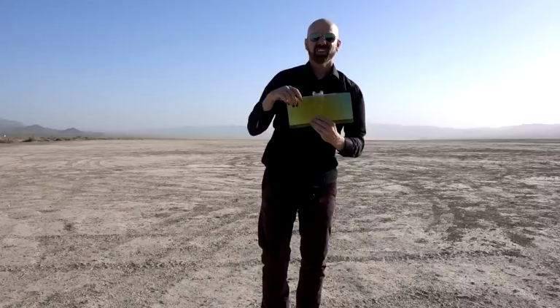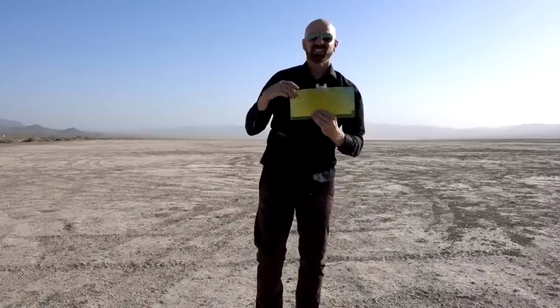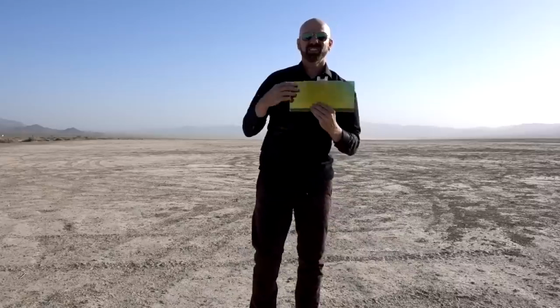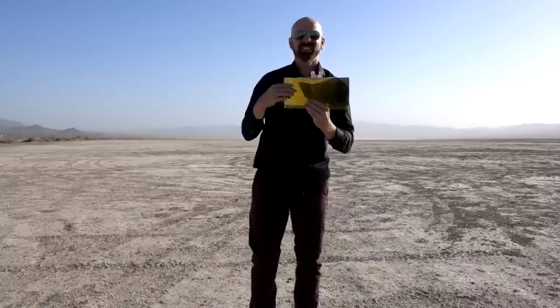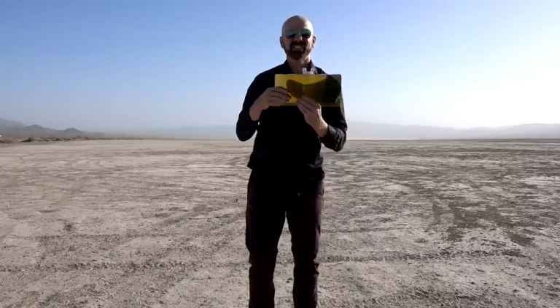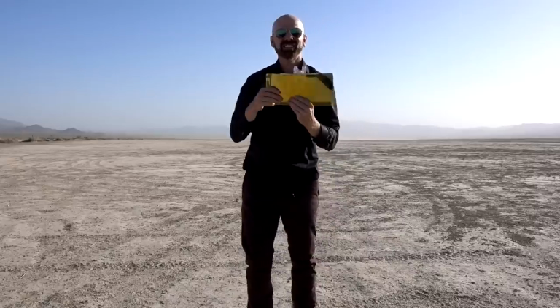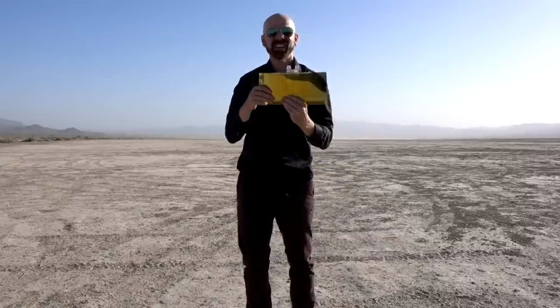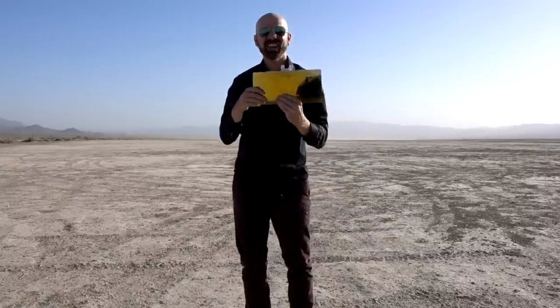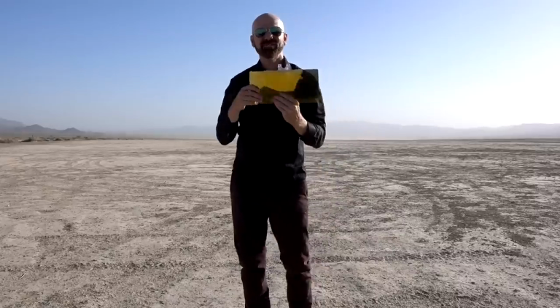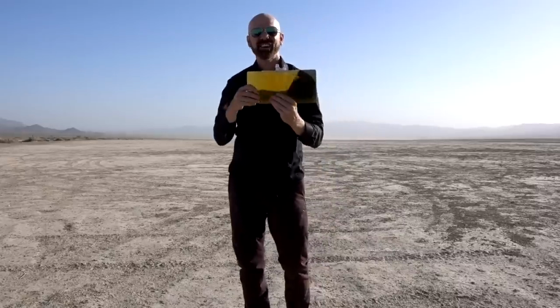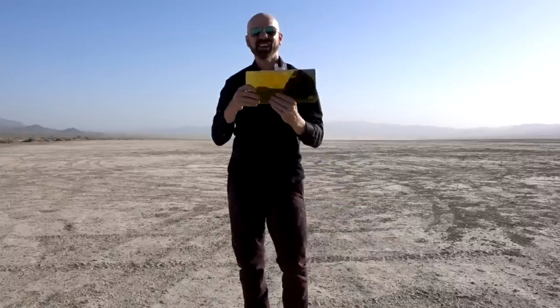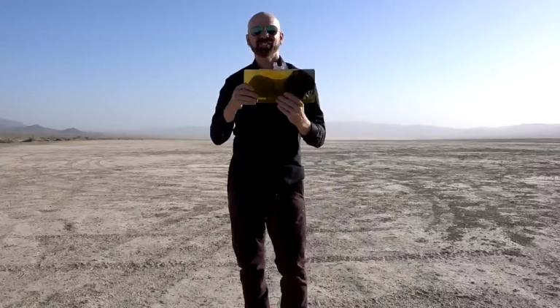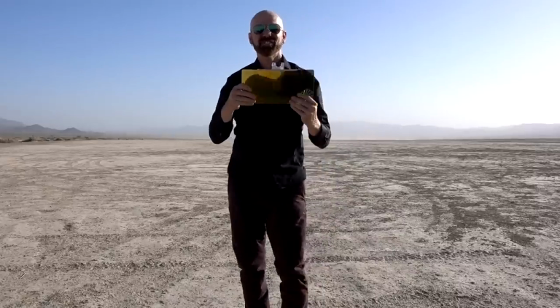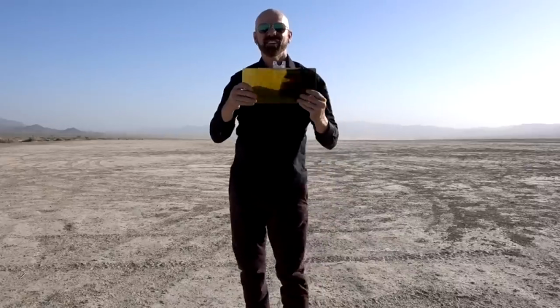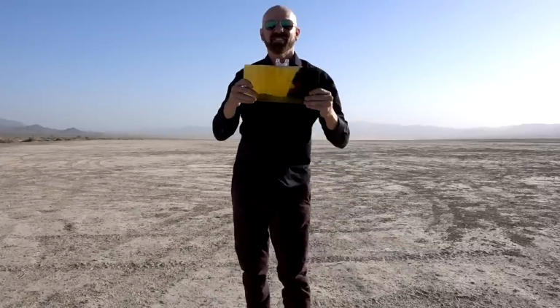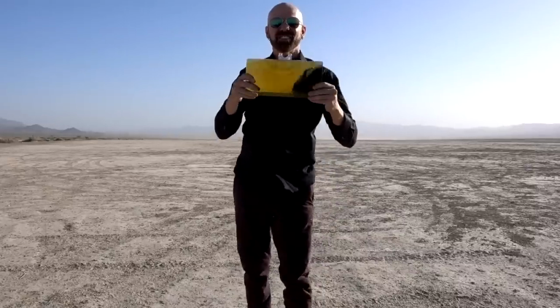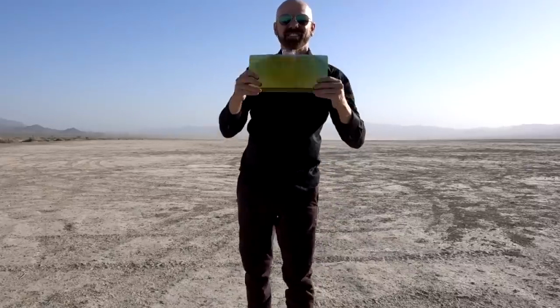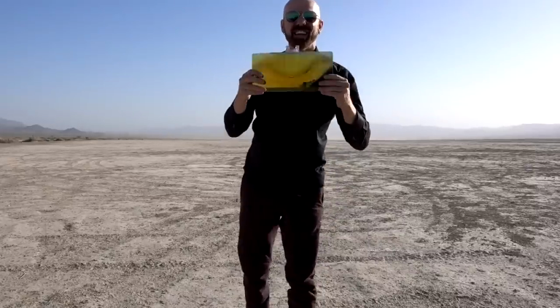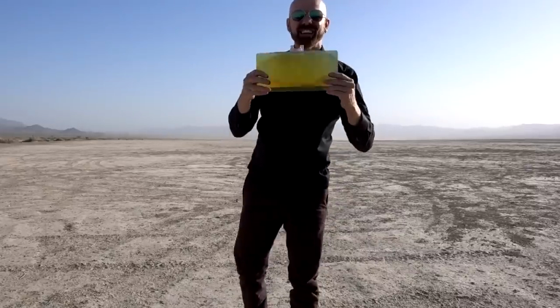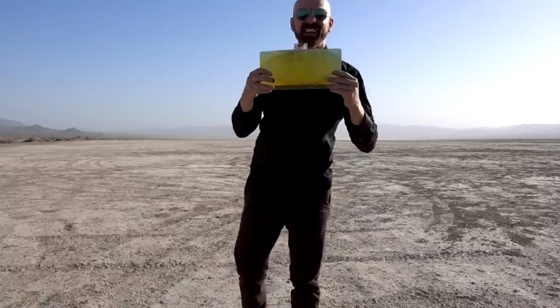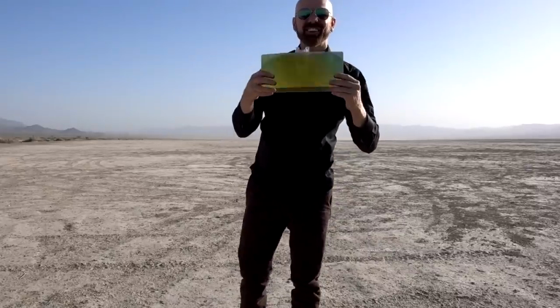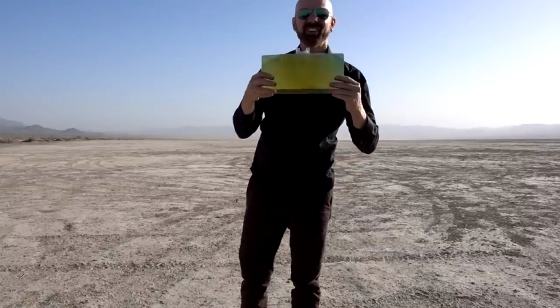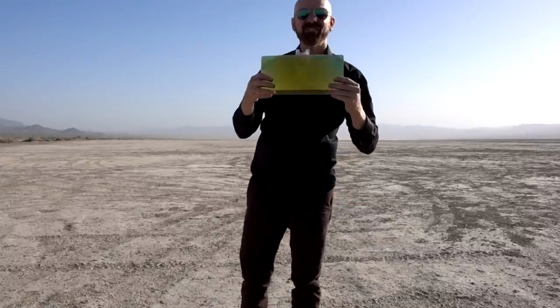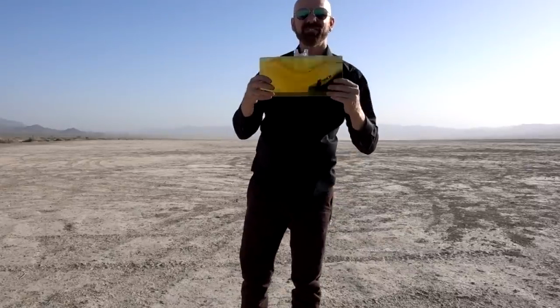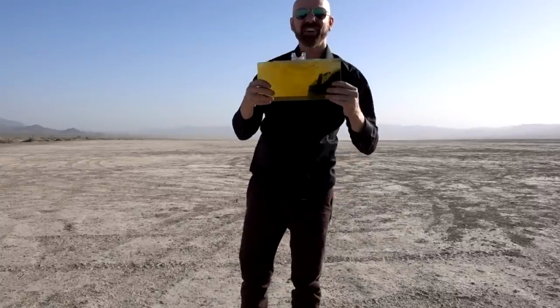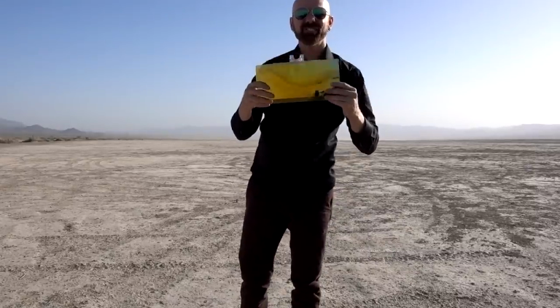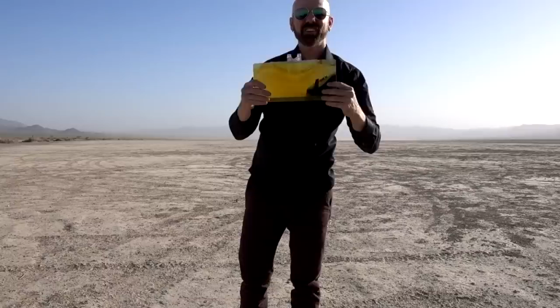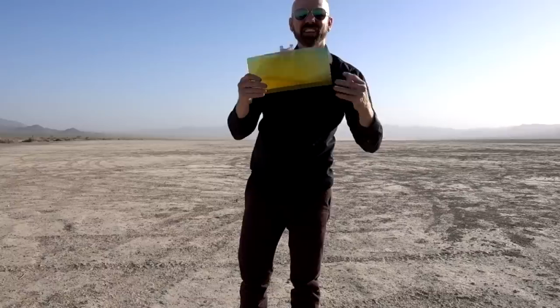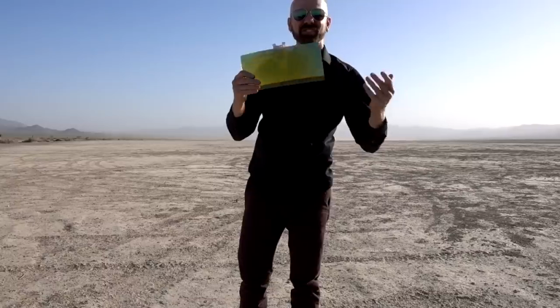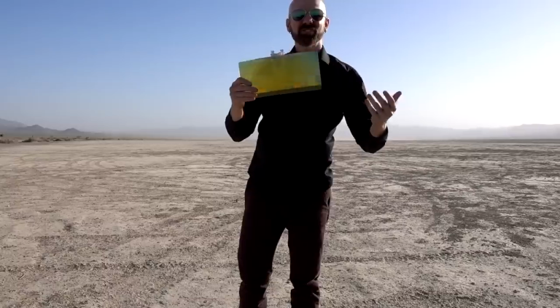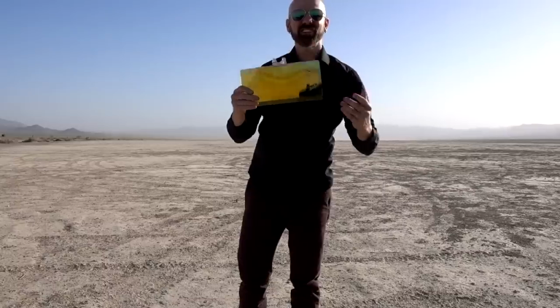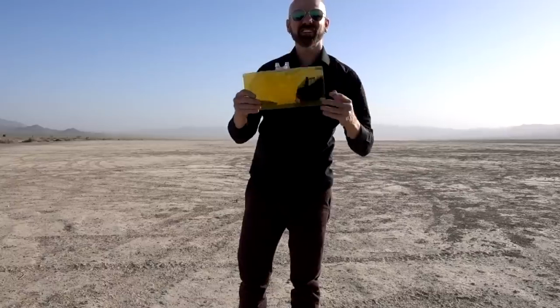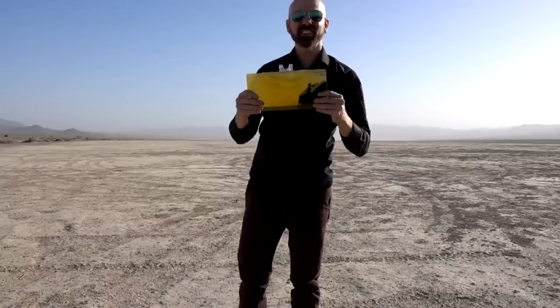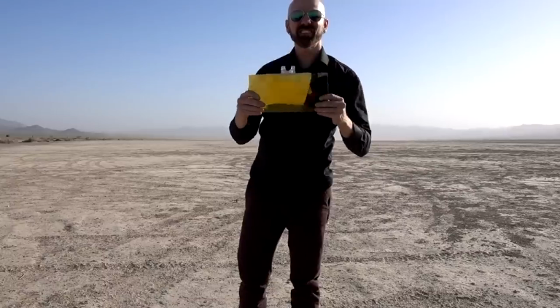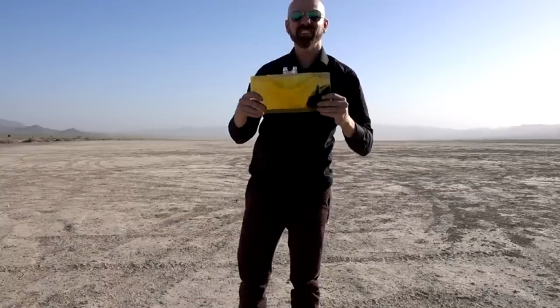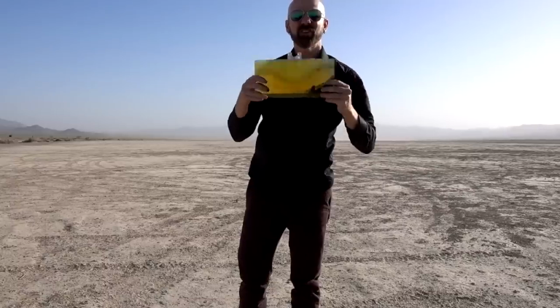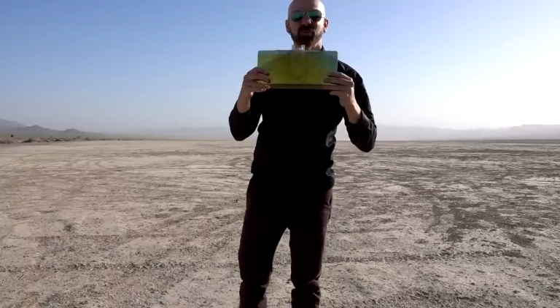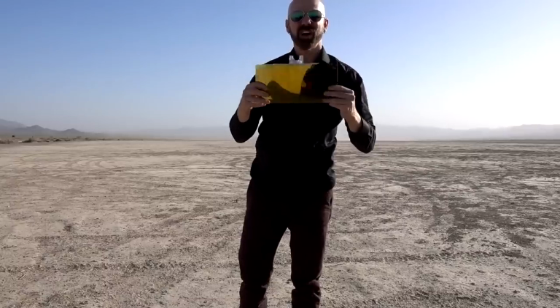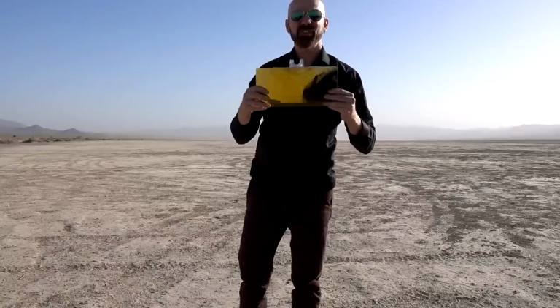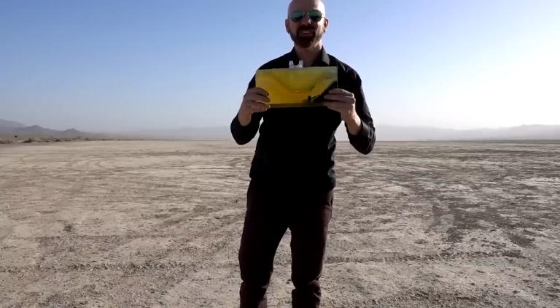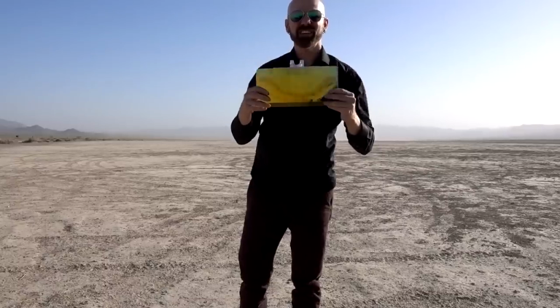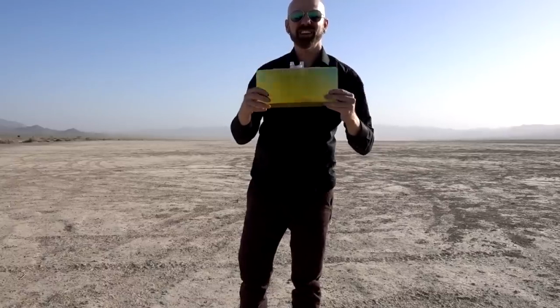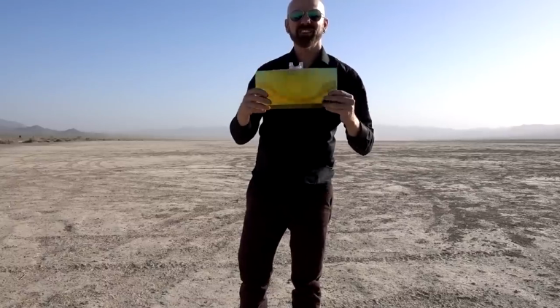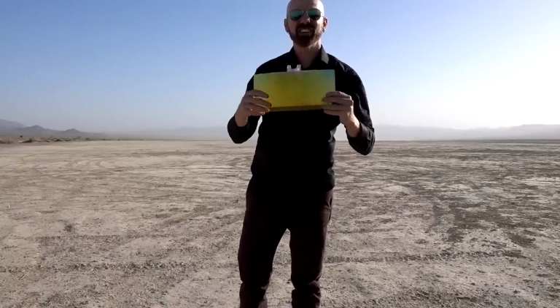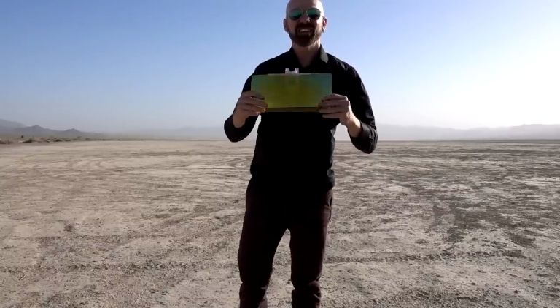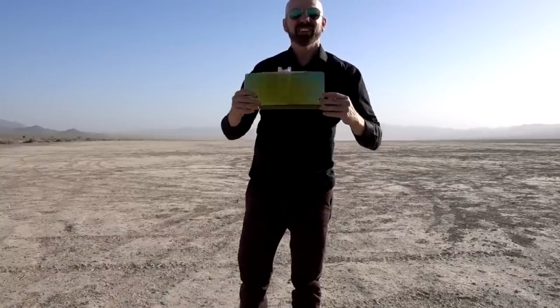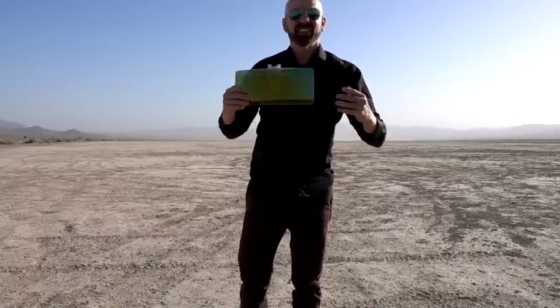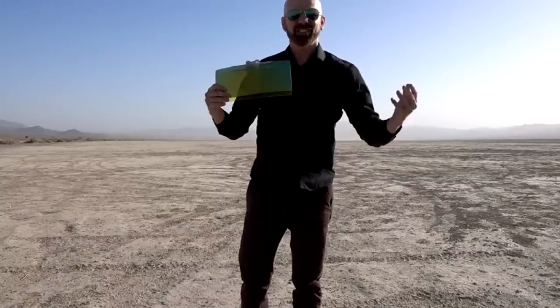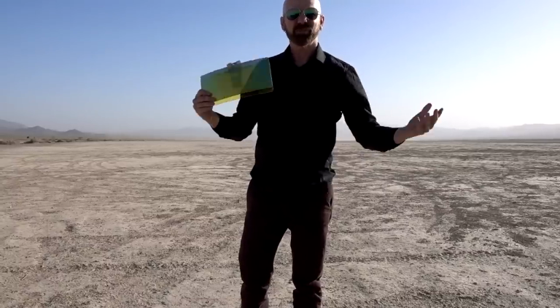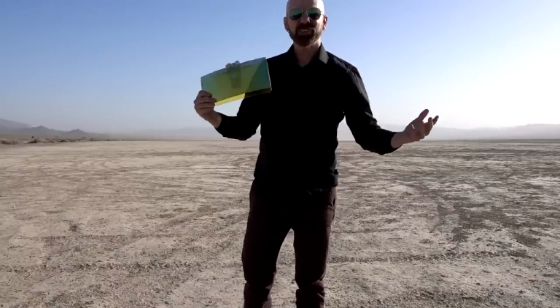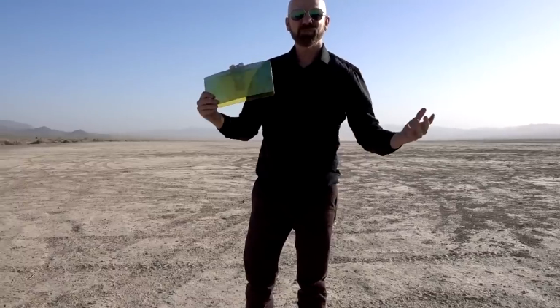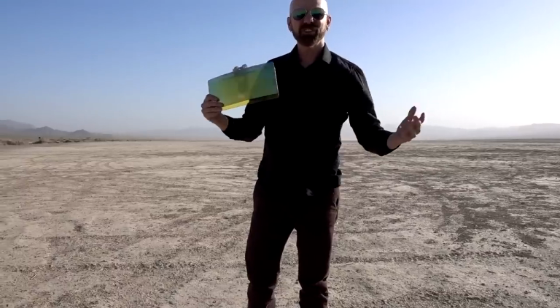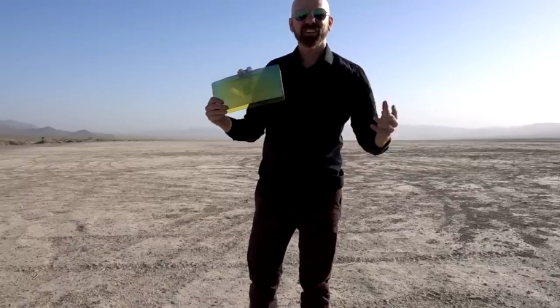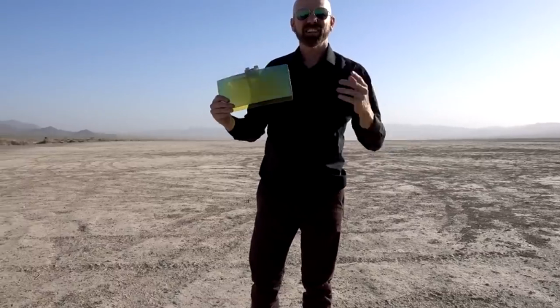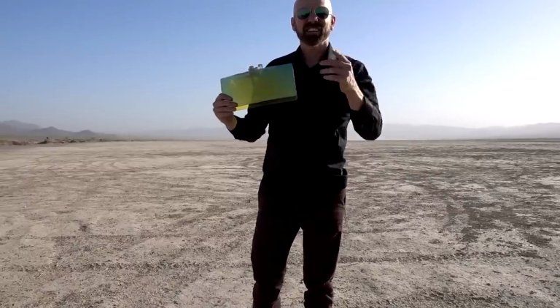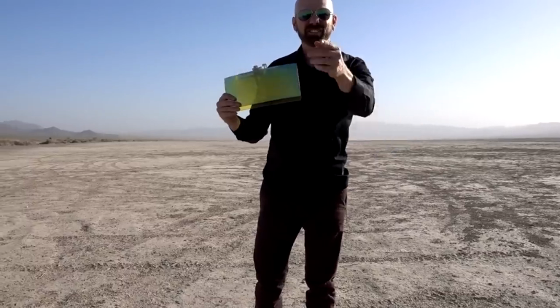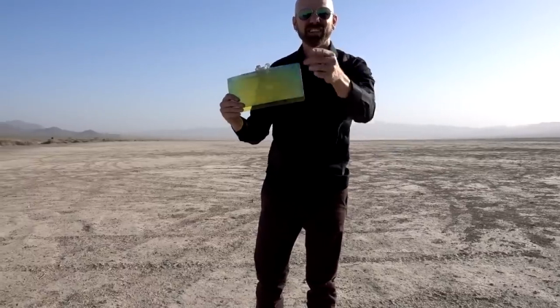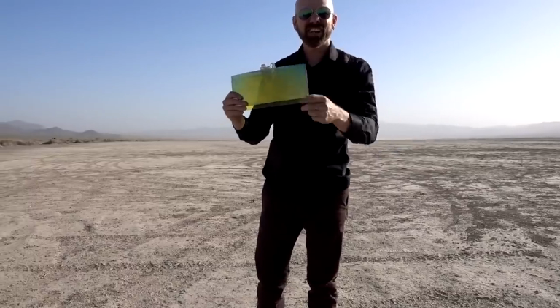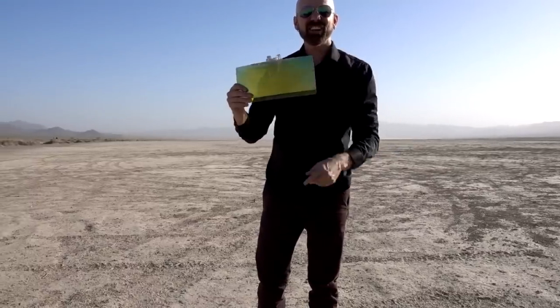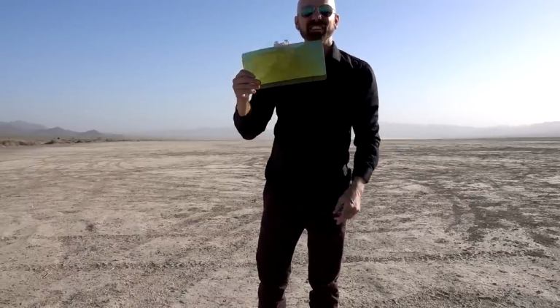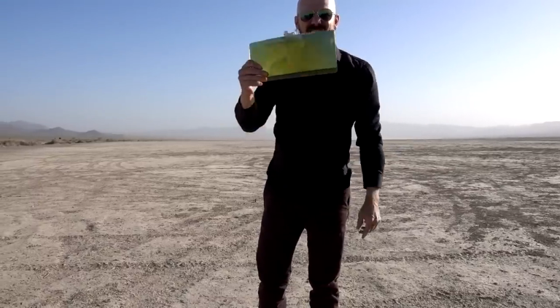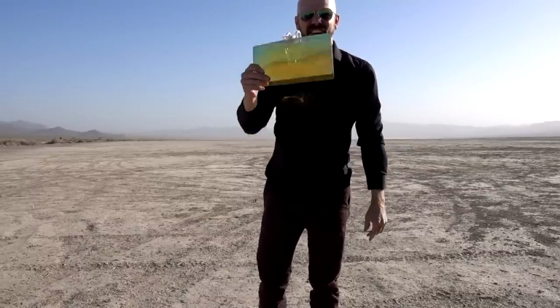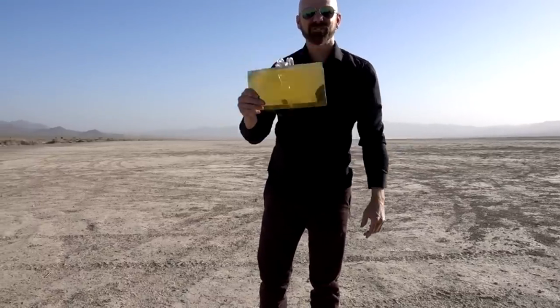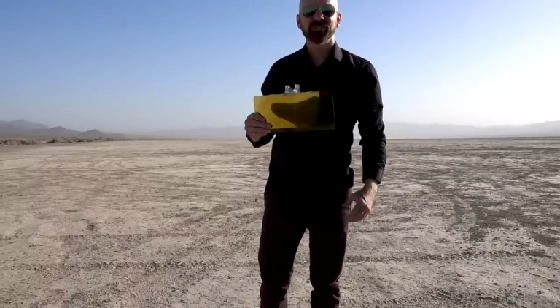This is the TAC Visor, the day-night car visor that lets you see clearly without the glare. Does it really work? Let's check it out in today's review.